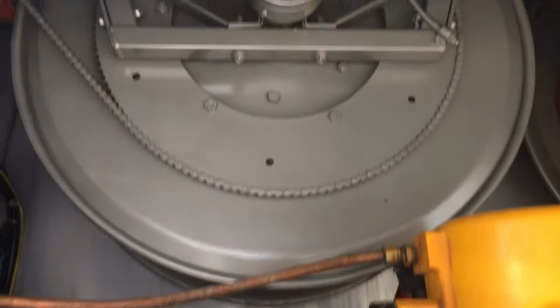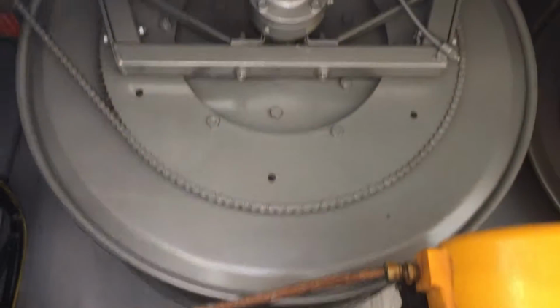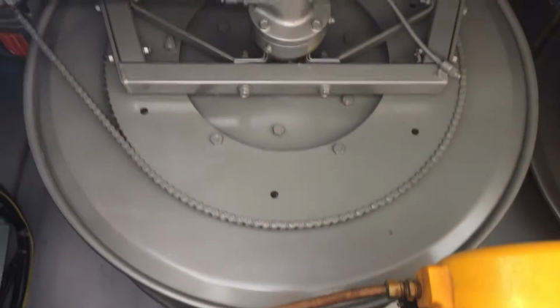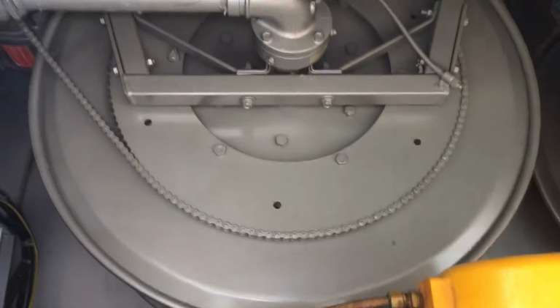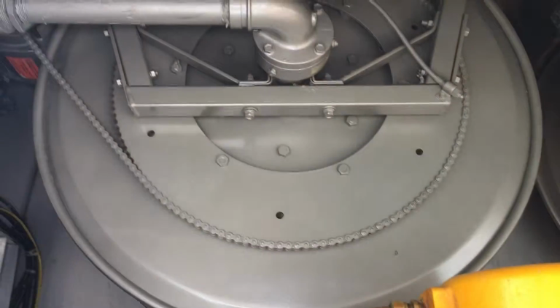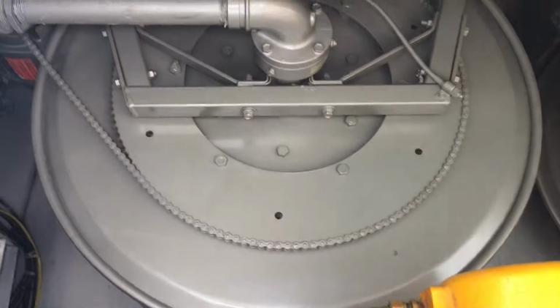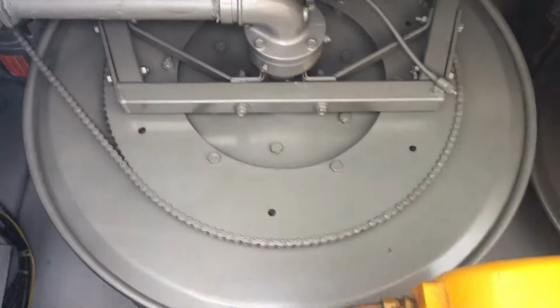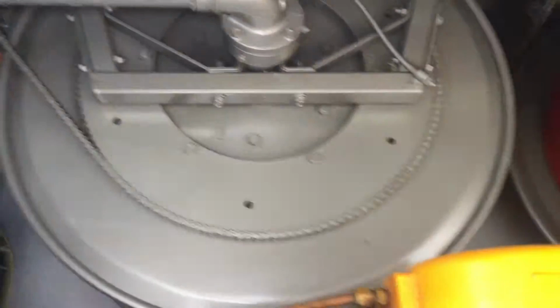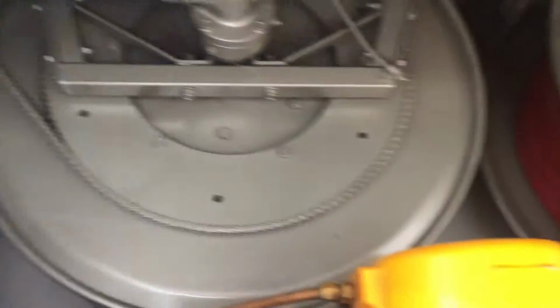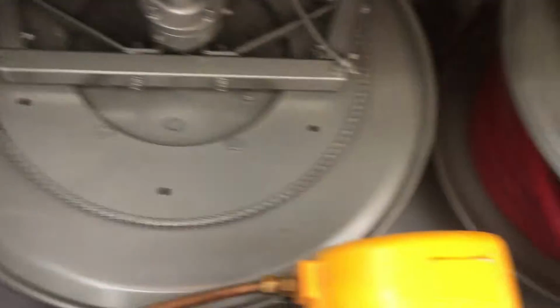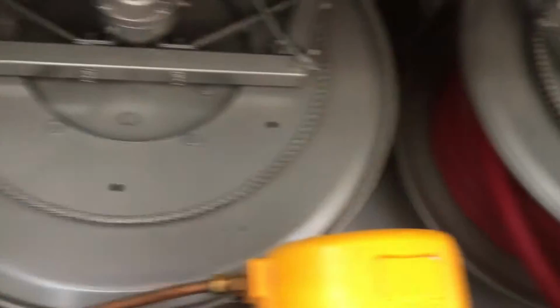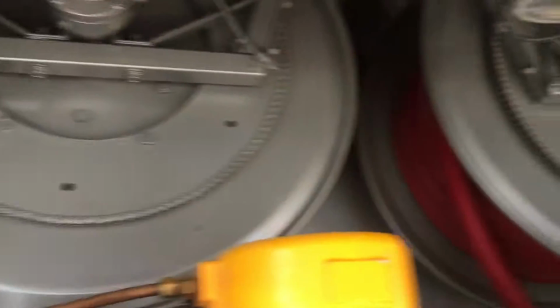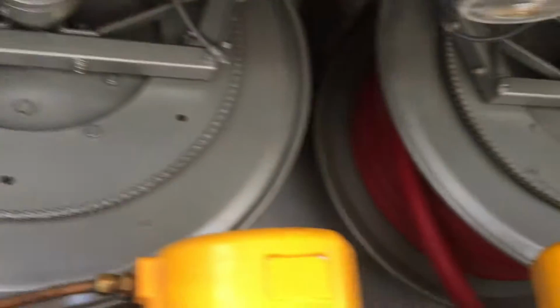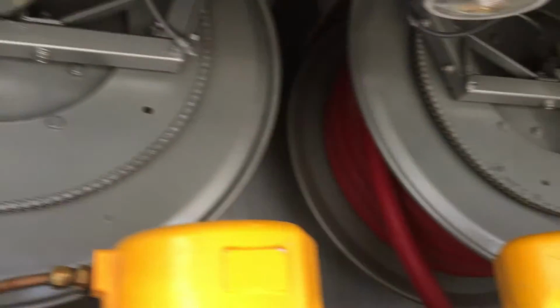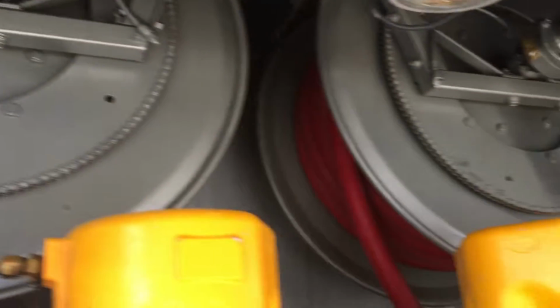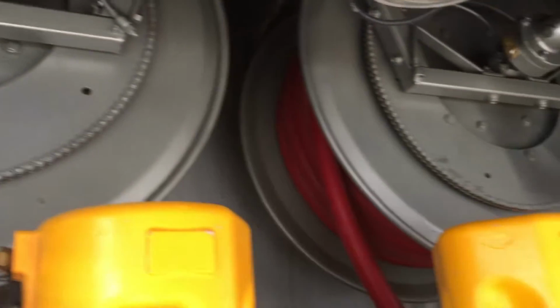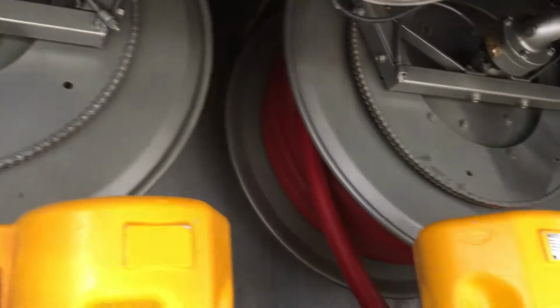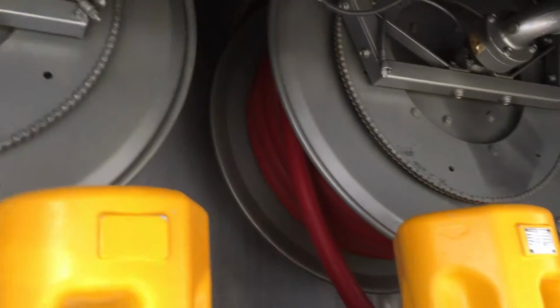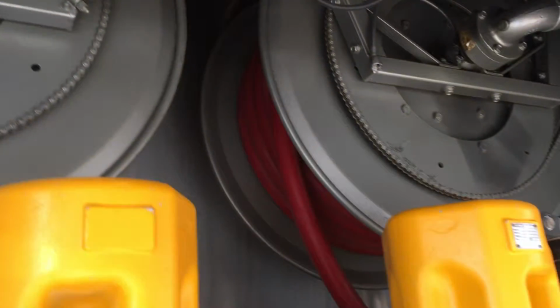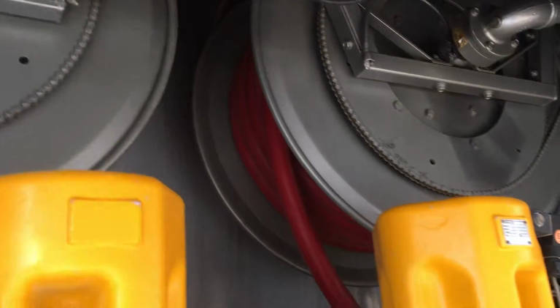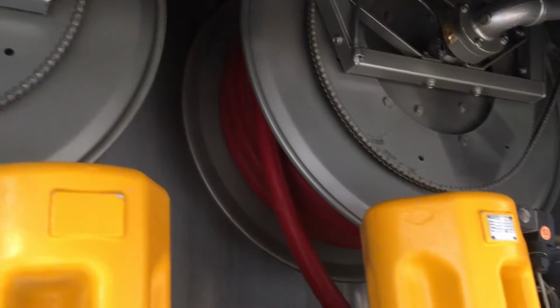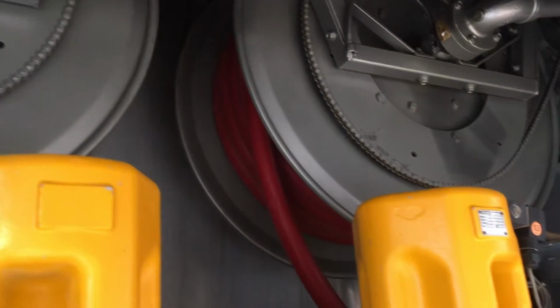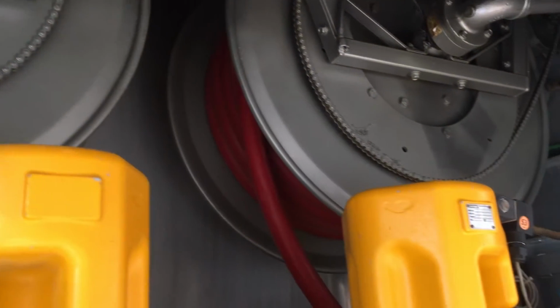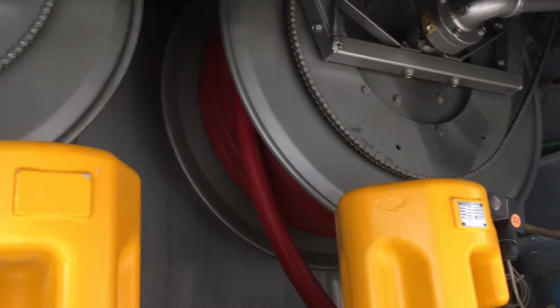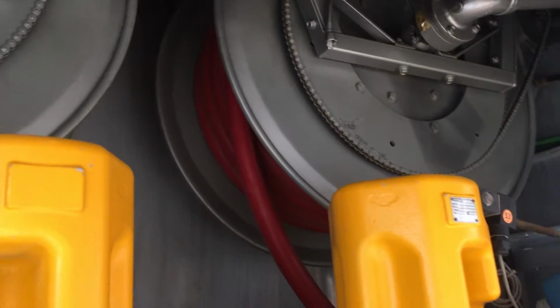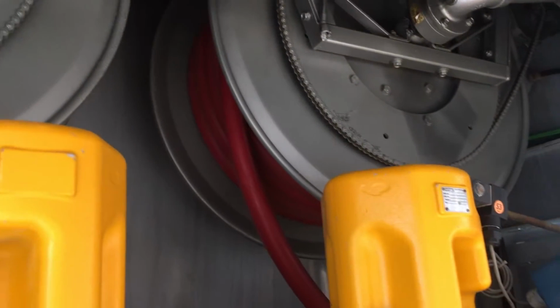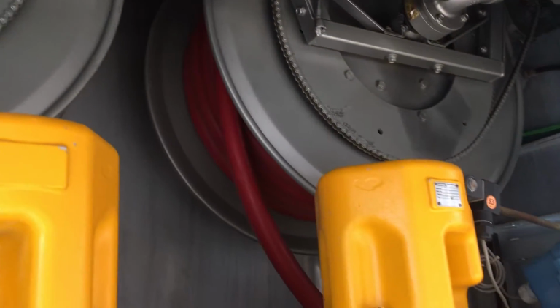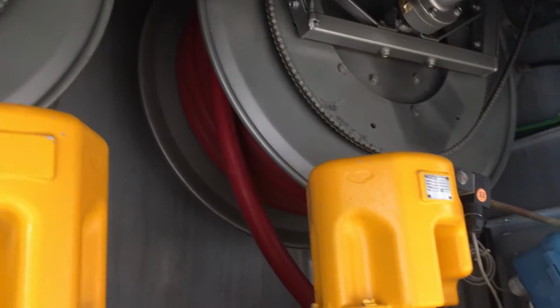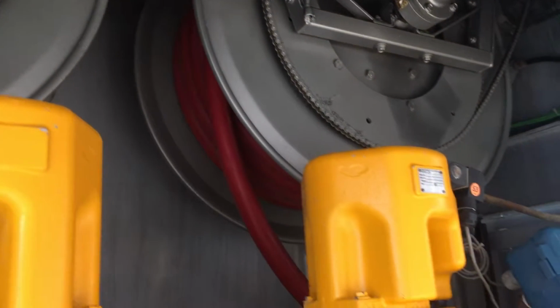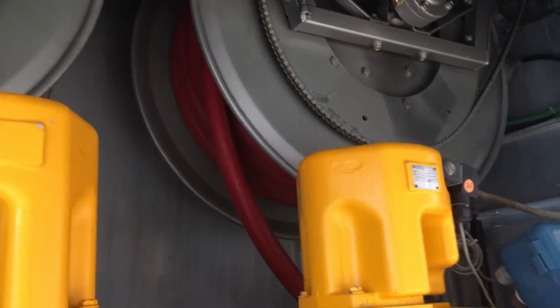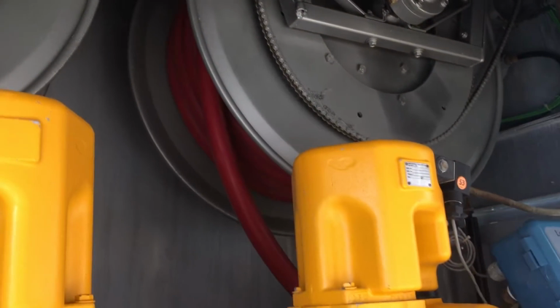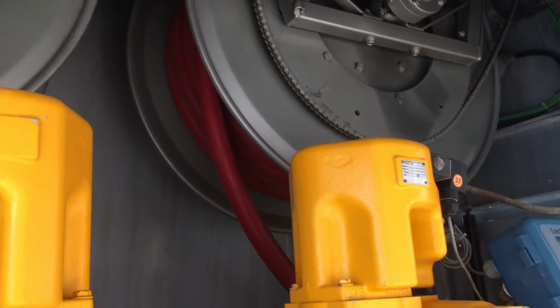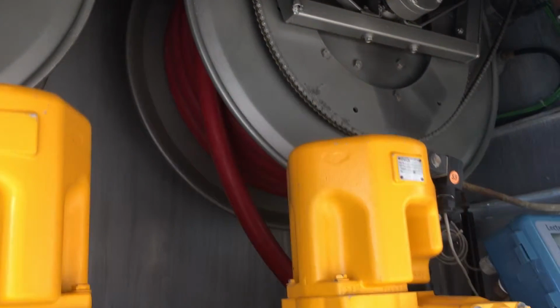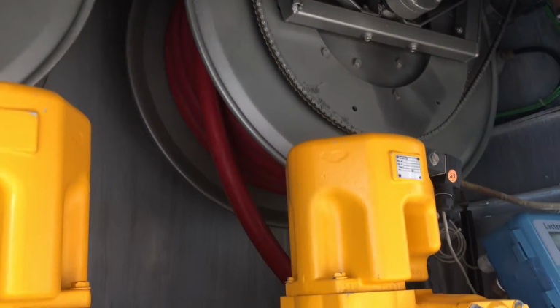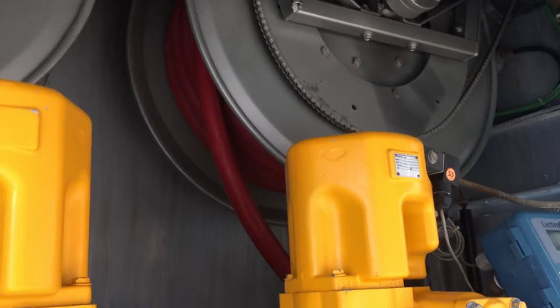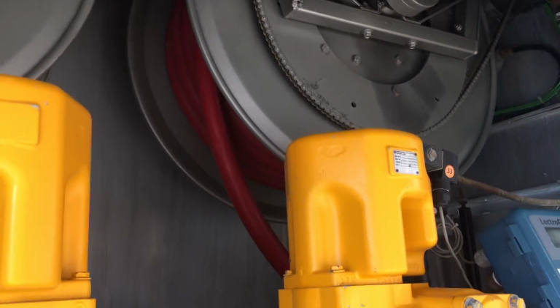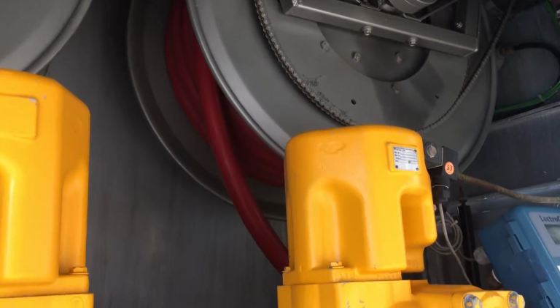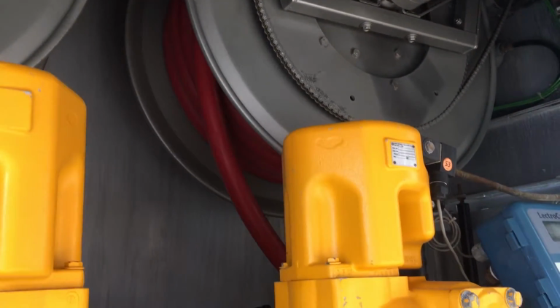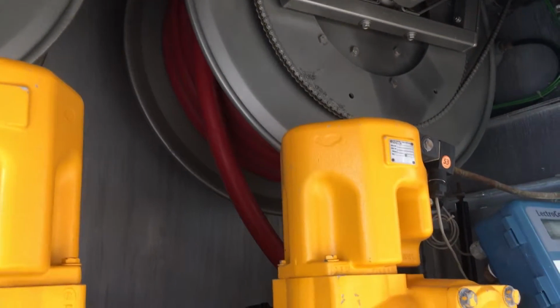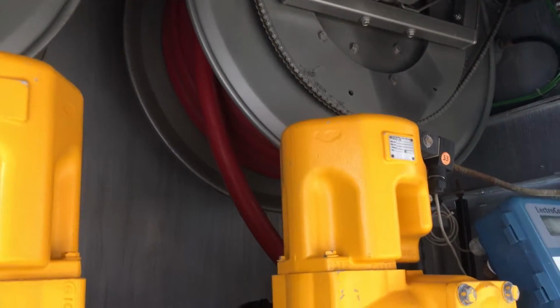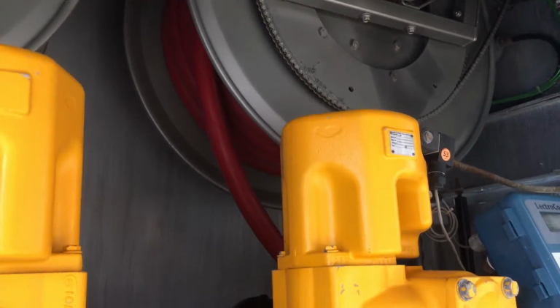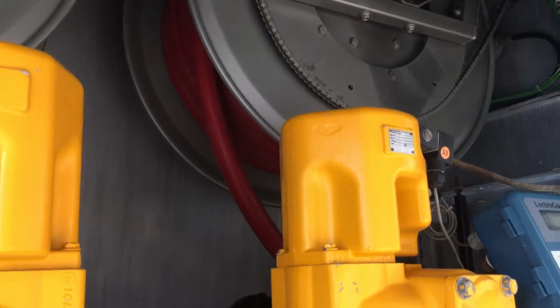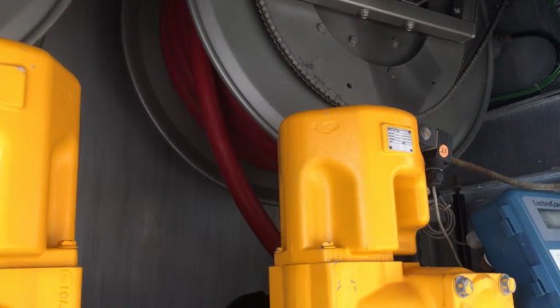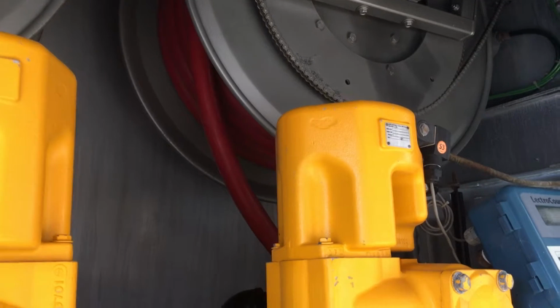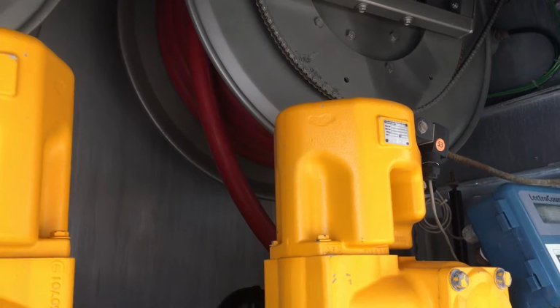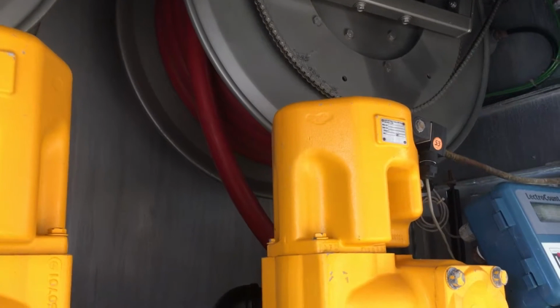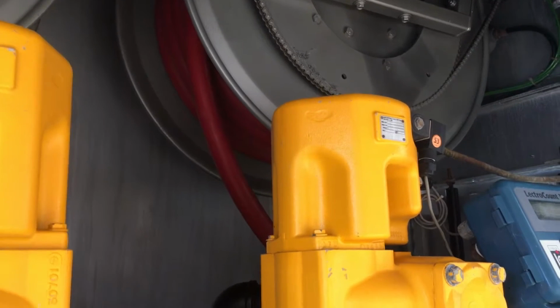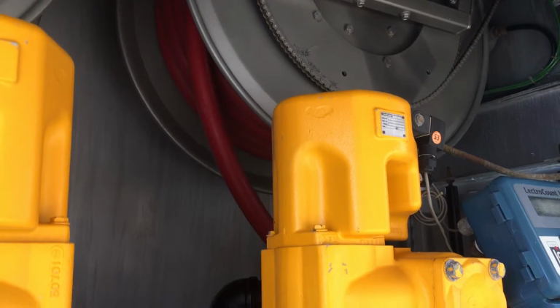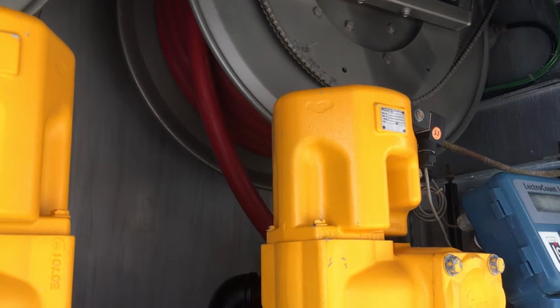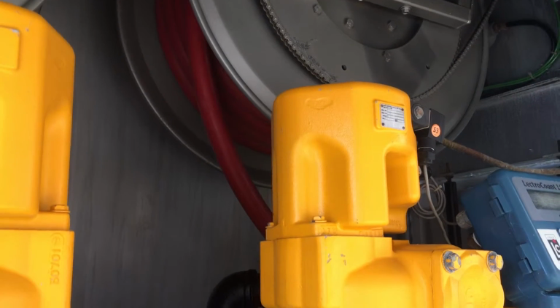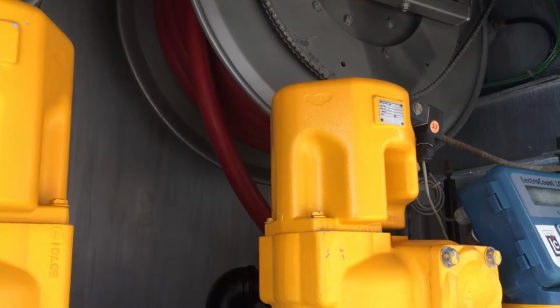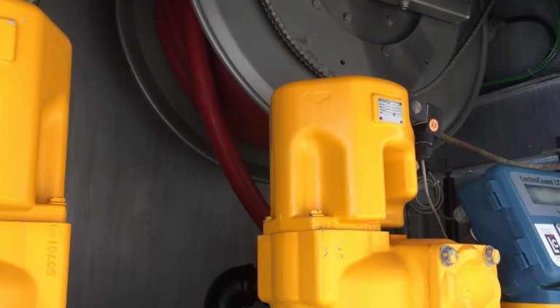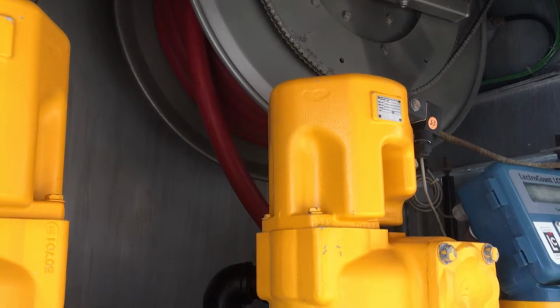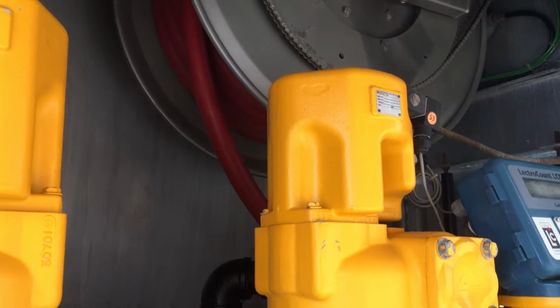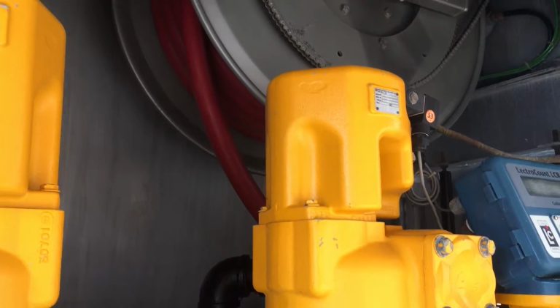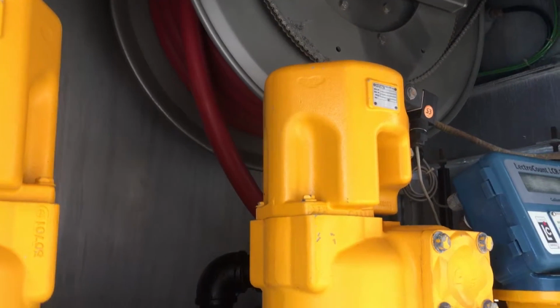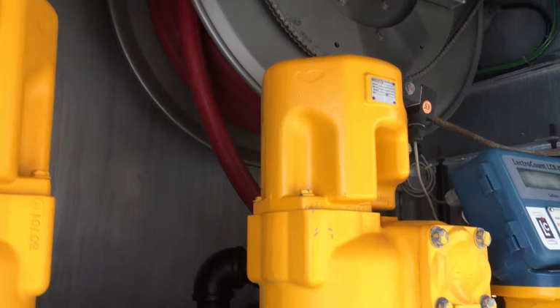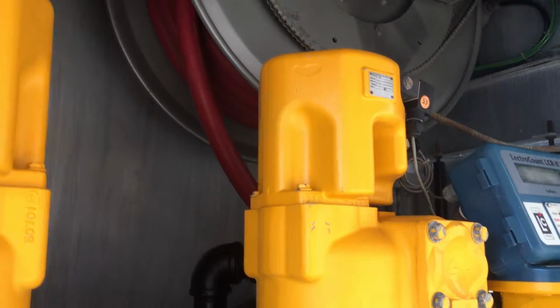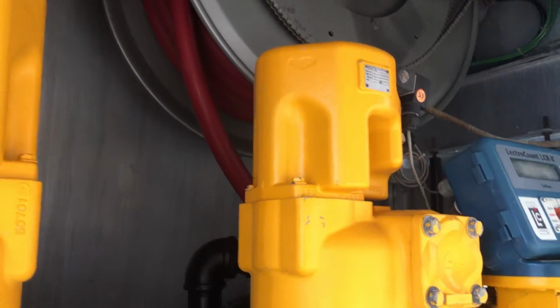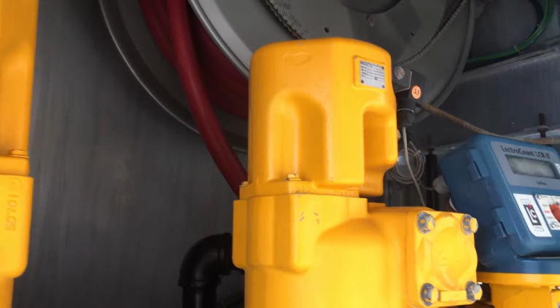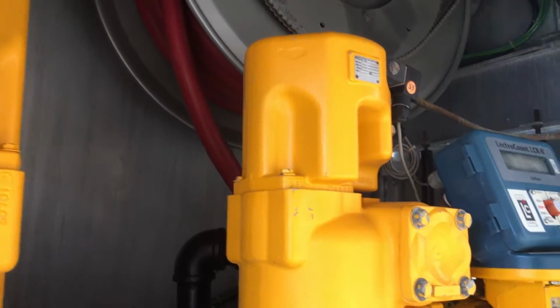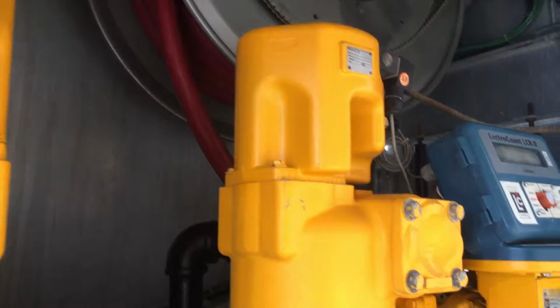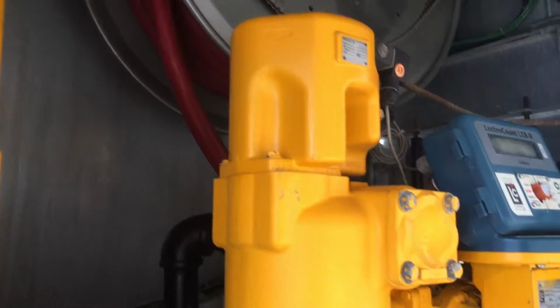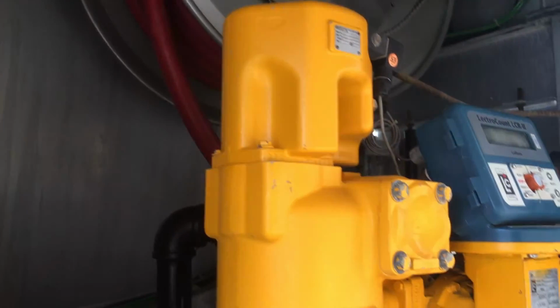It has two HANA electric hose reels with around 120 feet of delivery hose each, with Auto Stop.